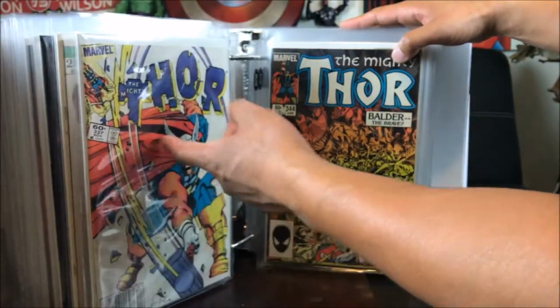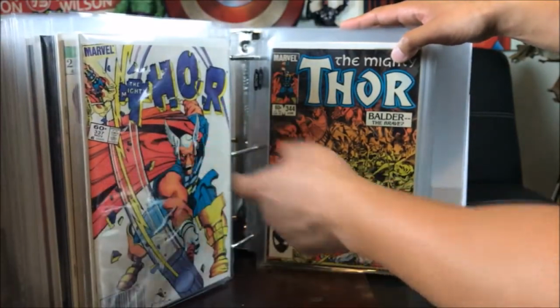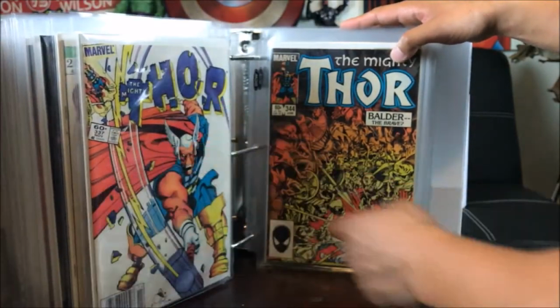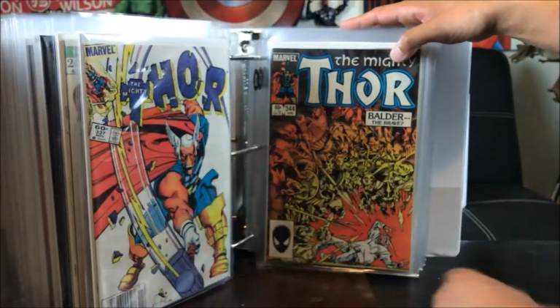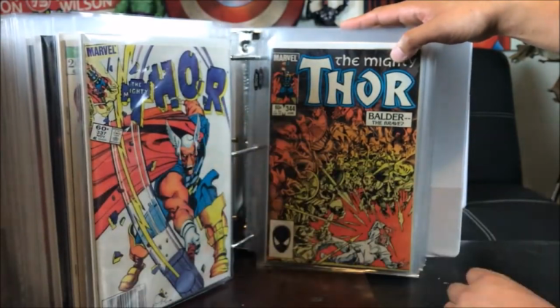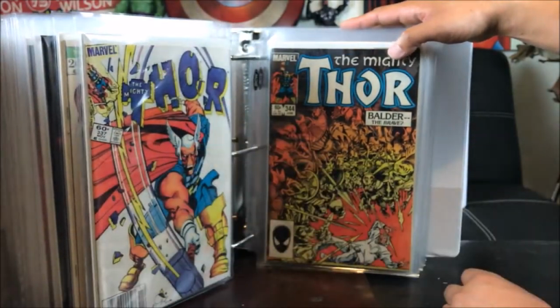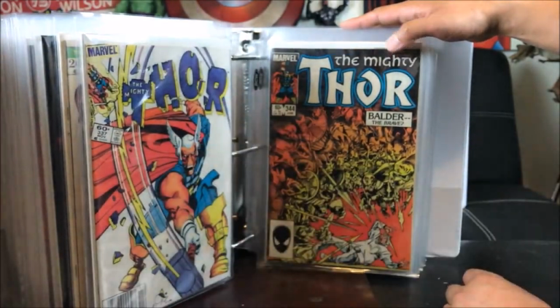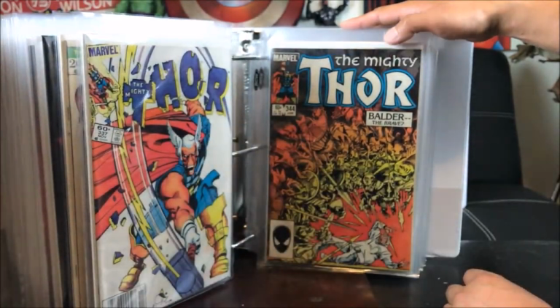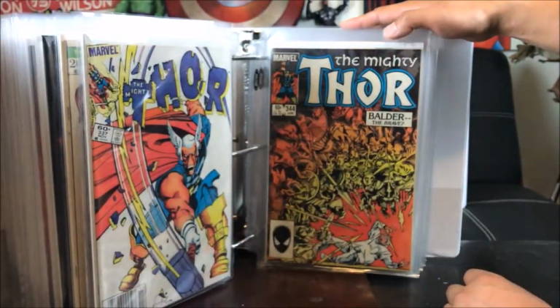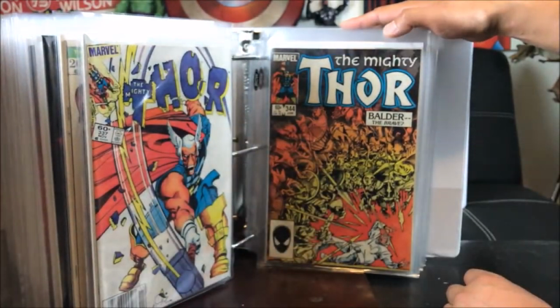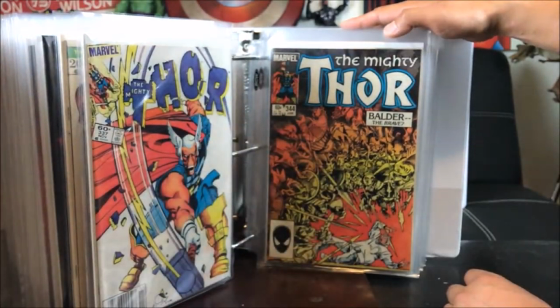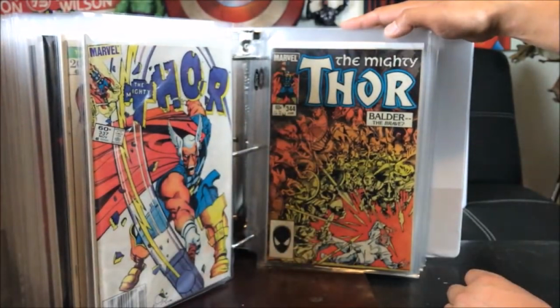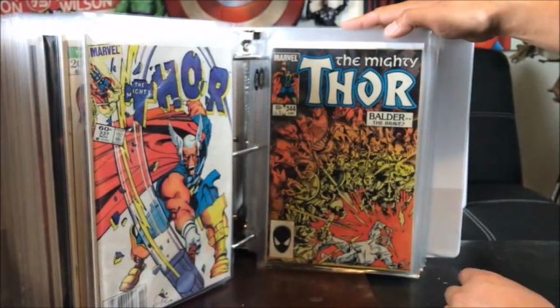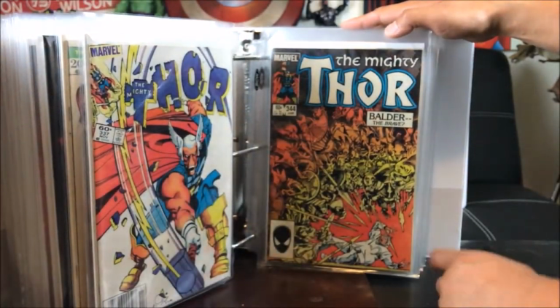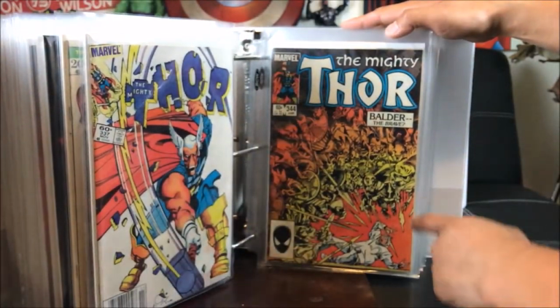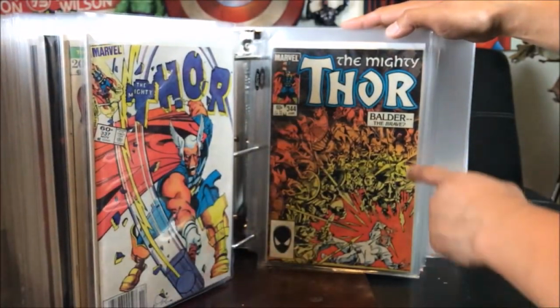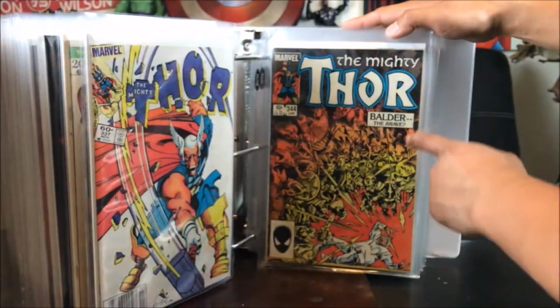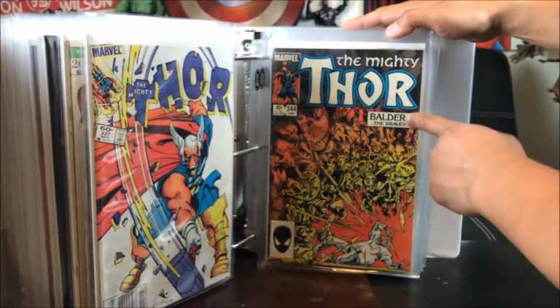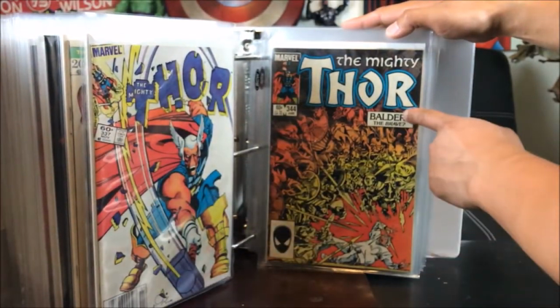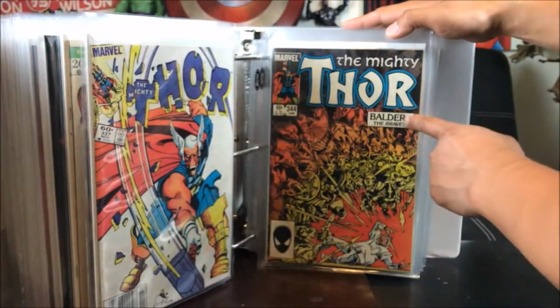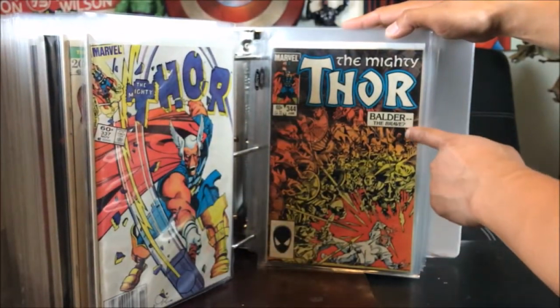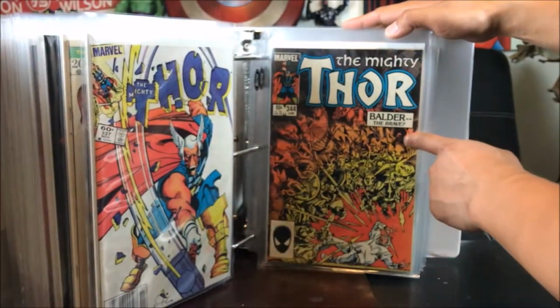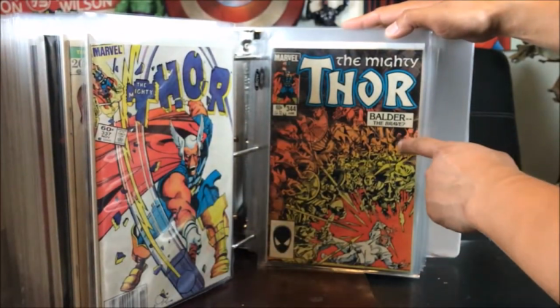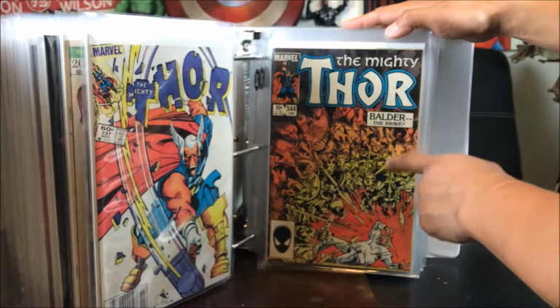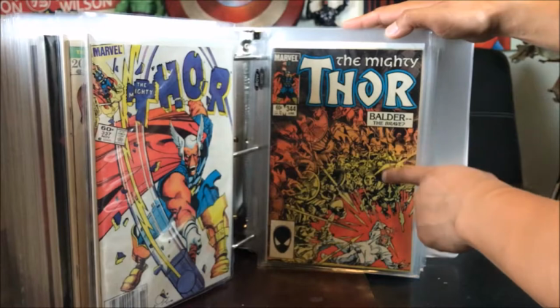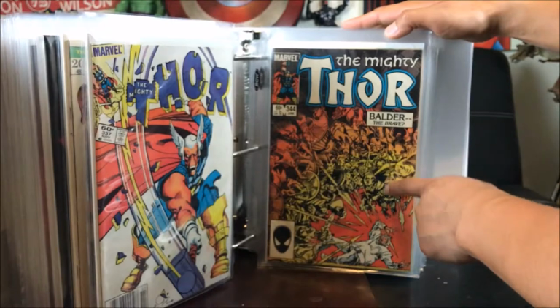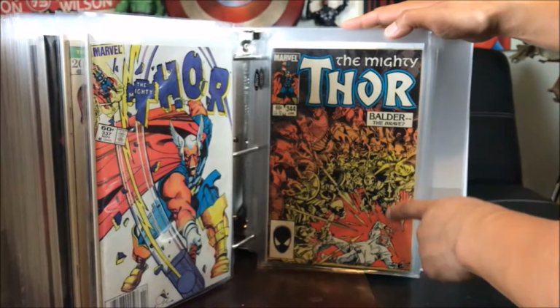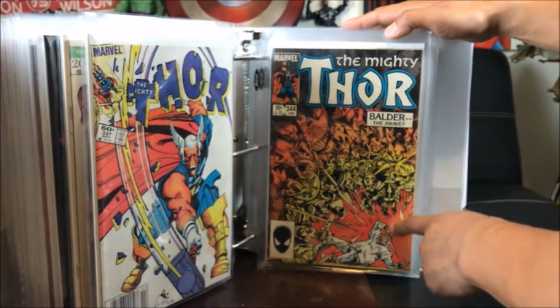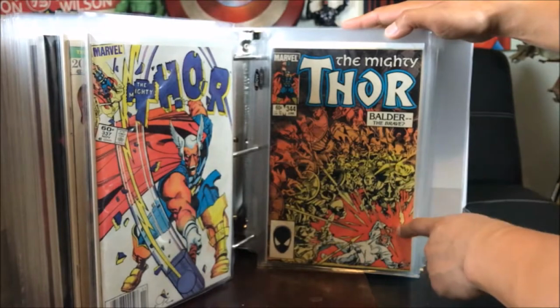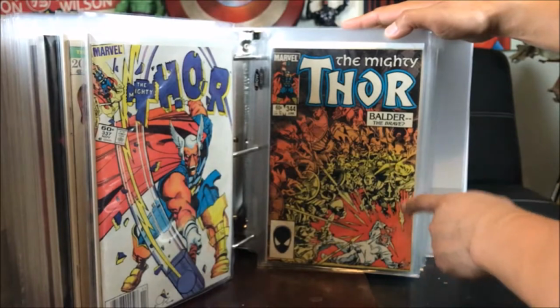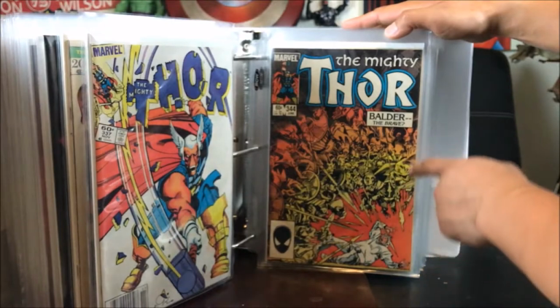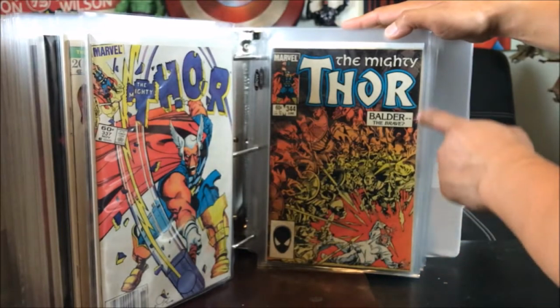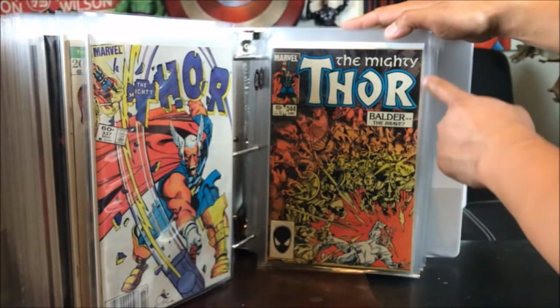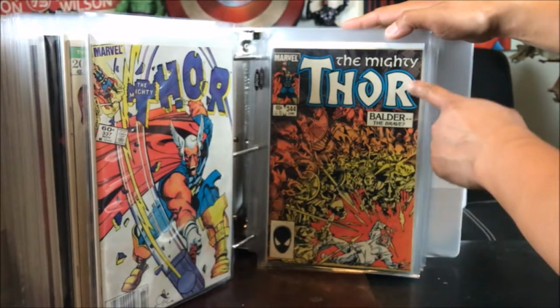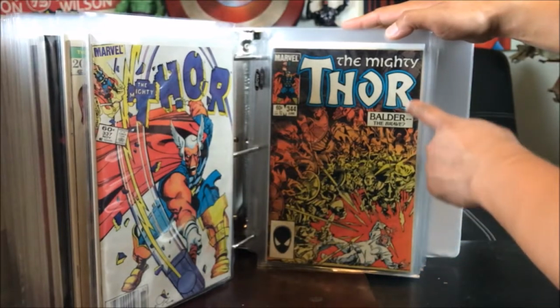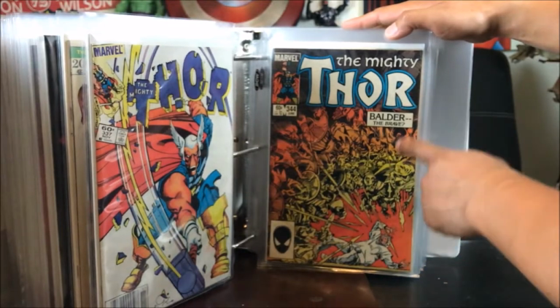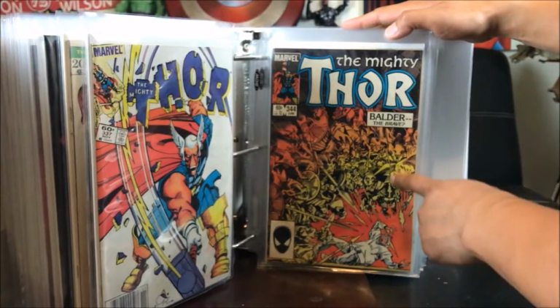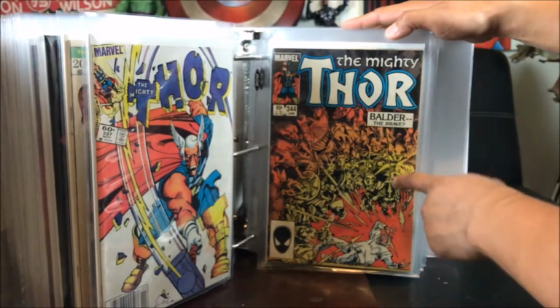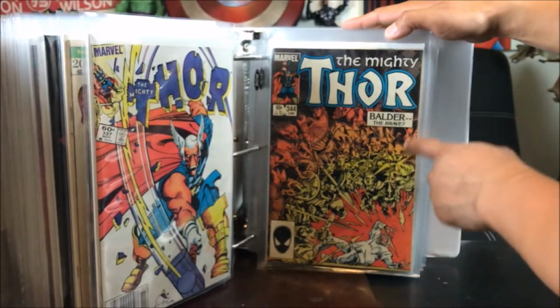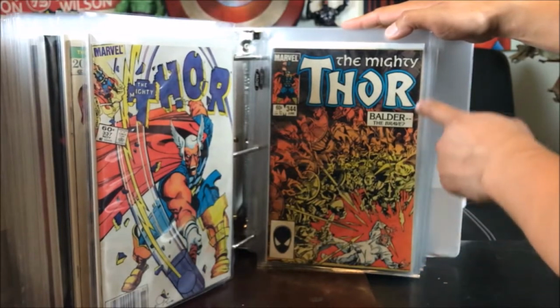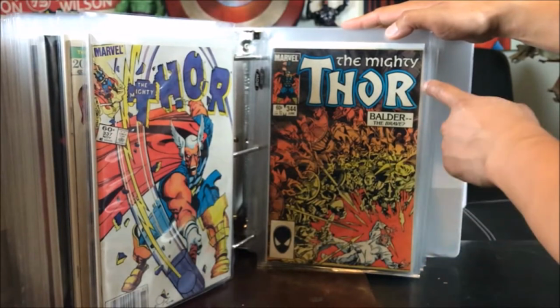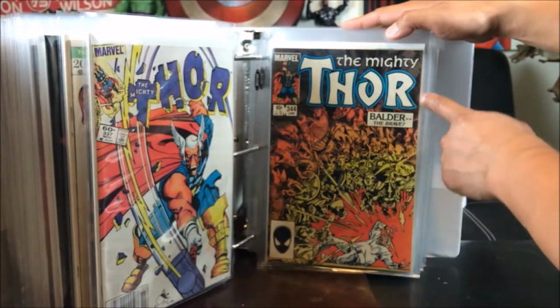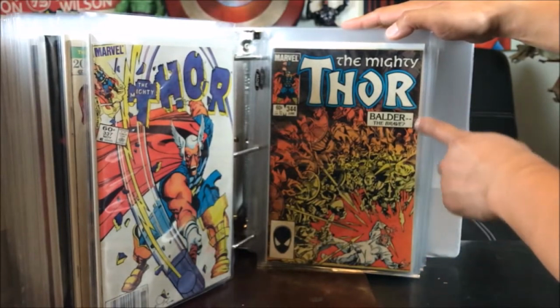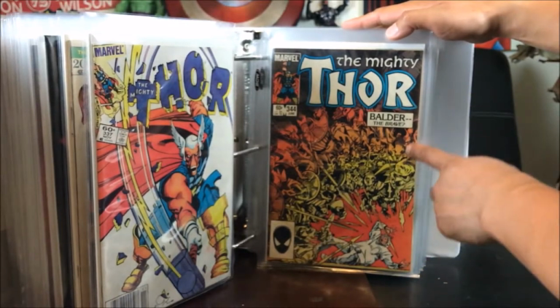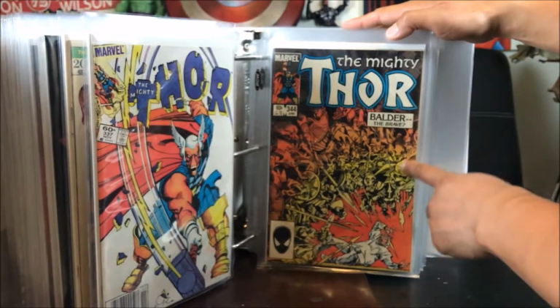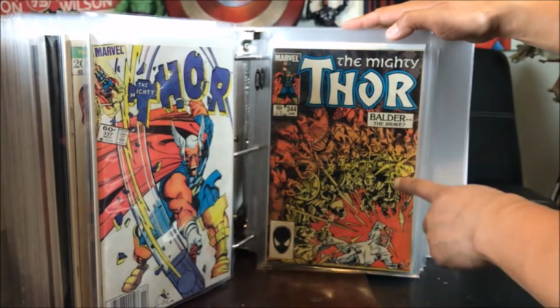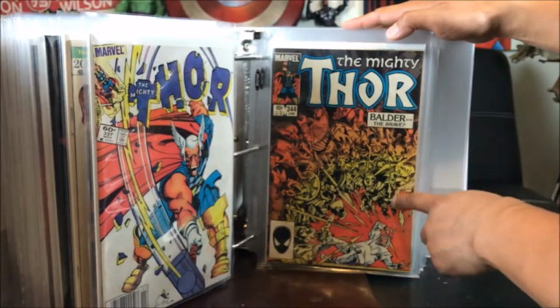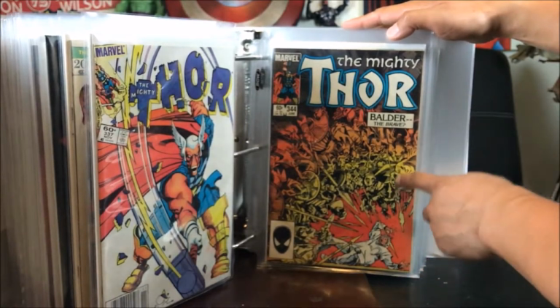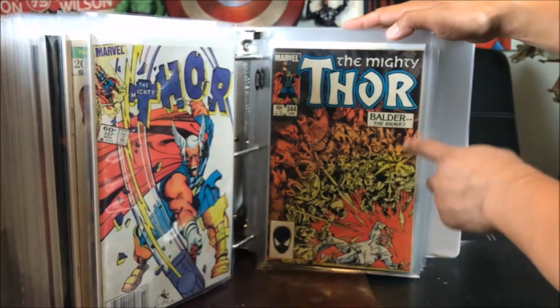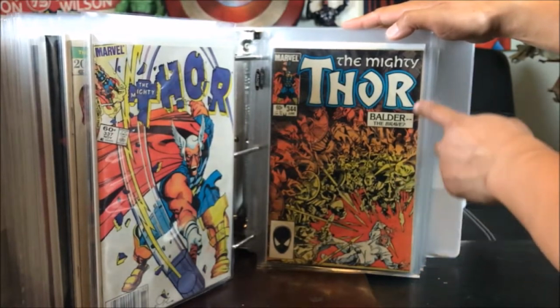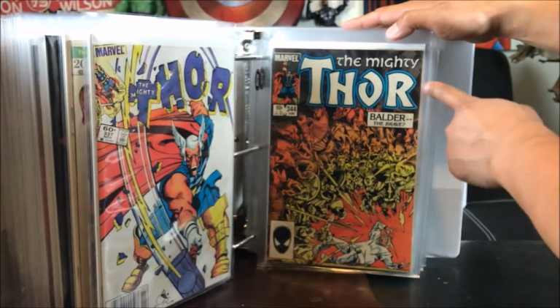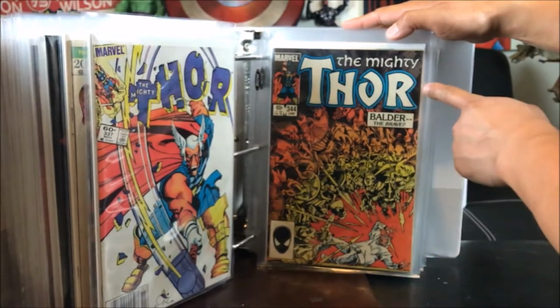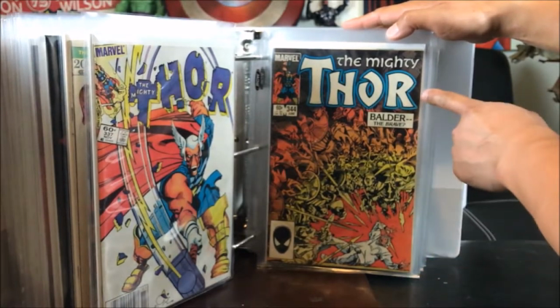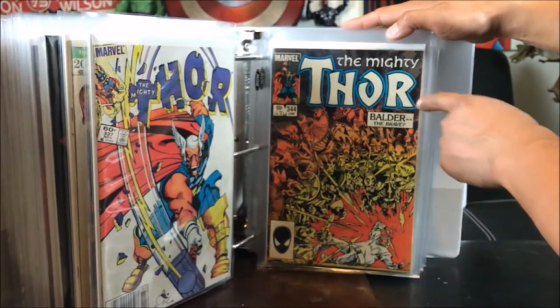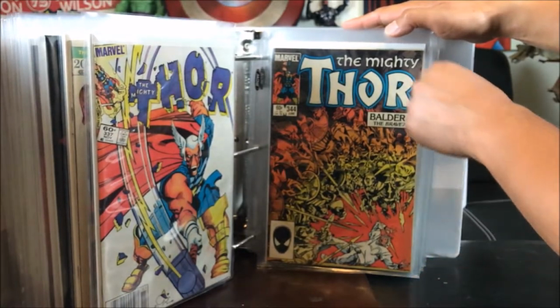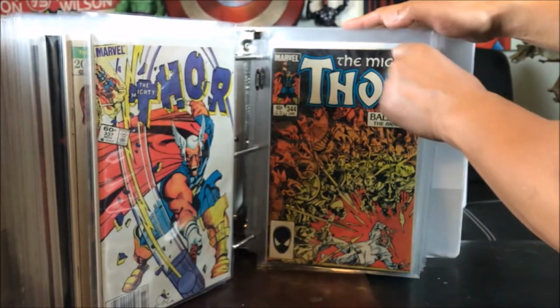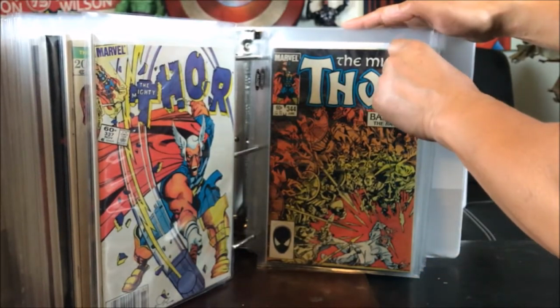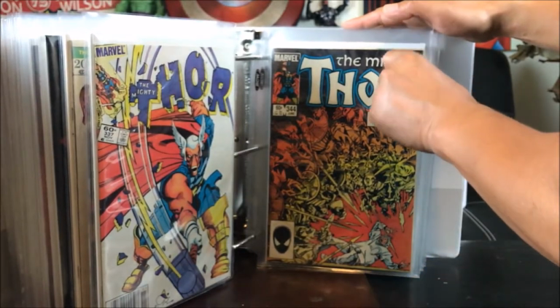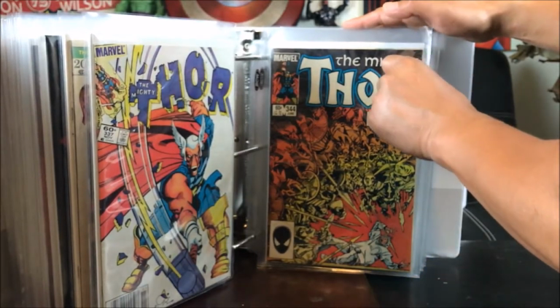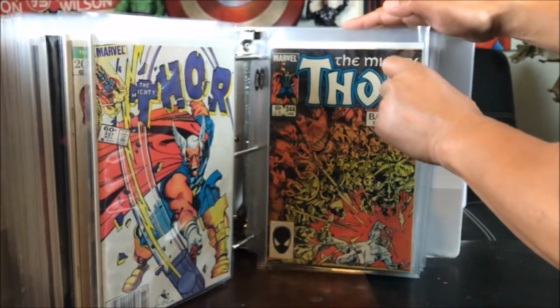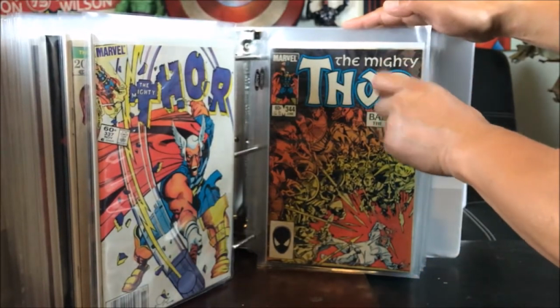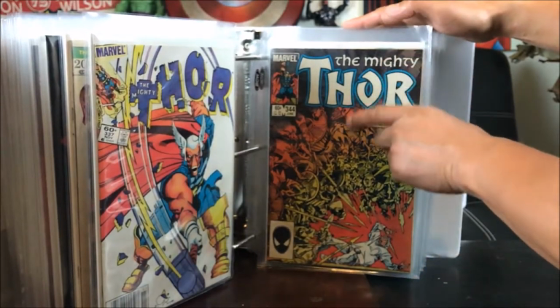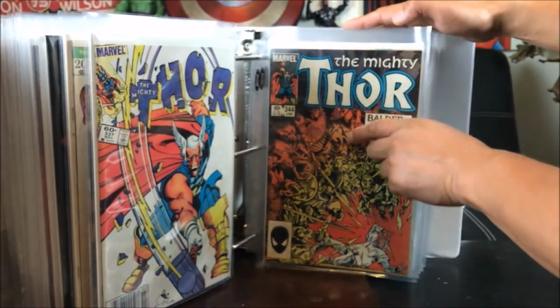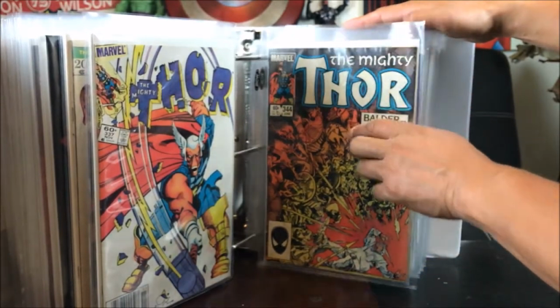Speaking of Superman, we've got the first cameo of Doomsday in Man of Steel number 17 — my own private collection. Superman 75 — the Death of Superman — a must-have from my own private collection, bought from a comic book store a long time ago. Thor 131 — quite old, my earliest Thor issue. 202 as well. Thor 337 — one from my own private collection and one I paid about $3 from Half Price Books. Thor 344 — also from Half Price Books.